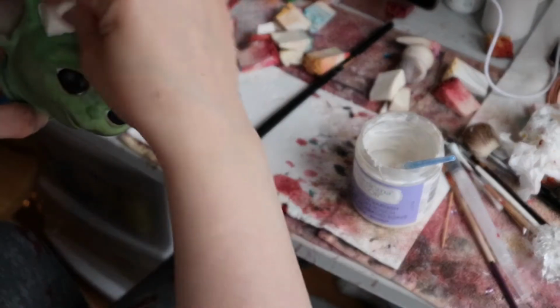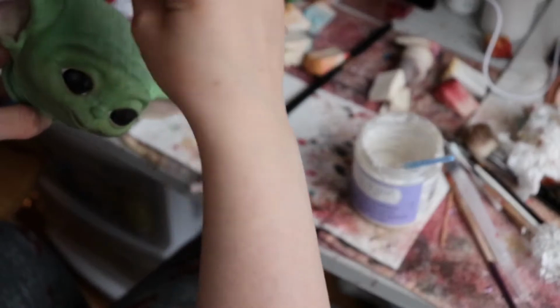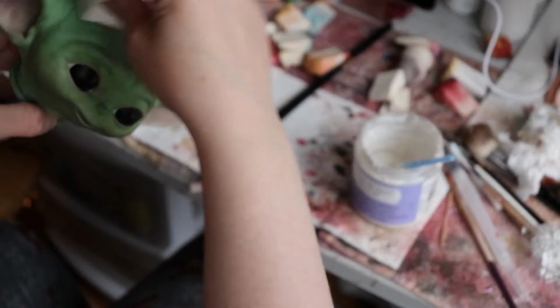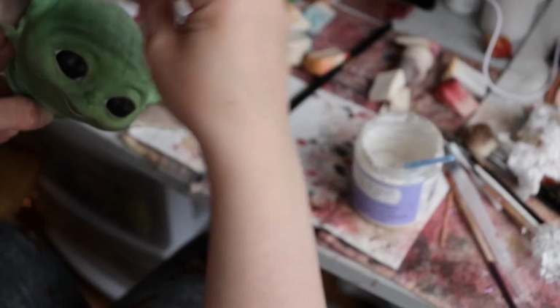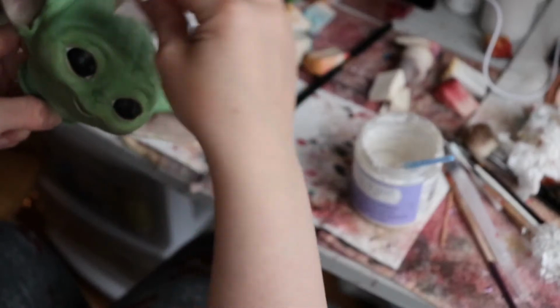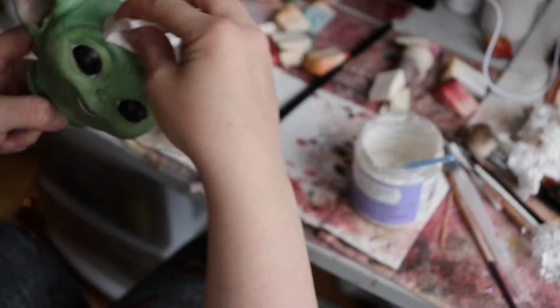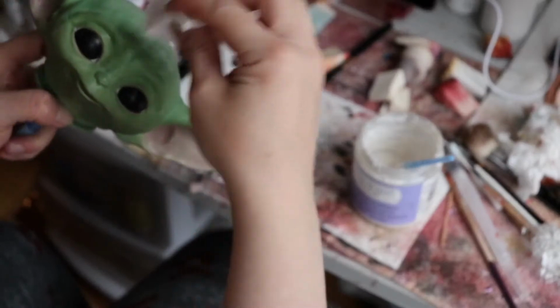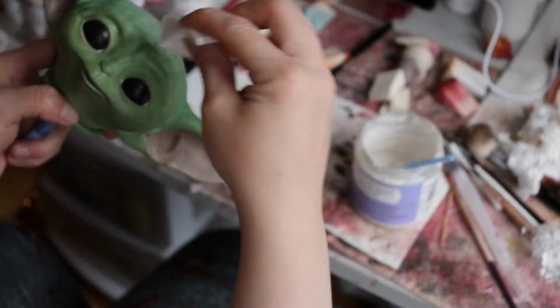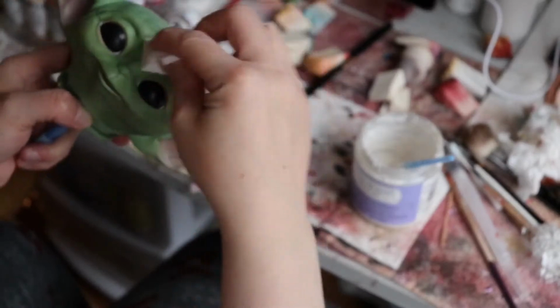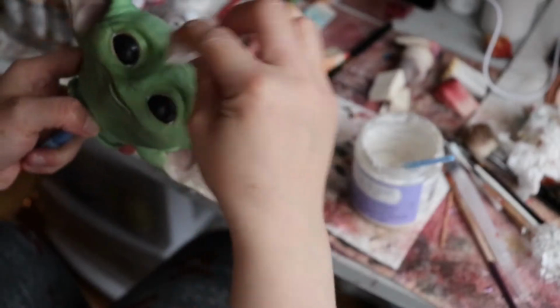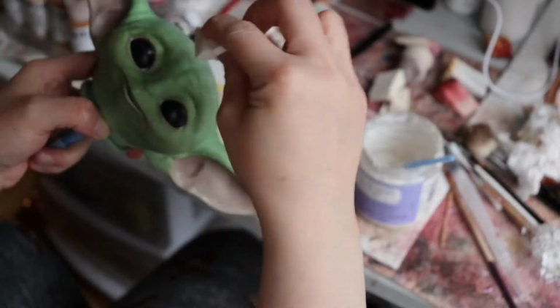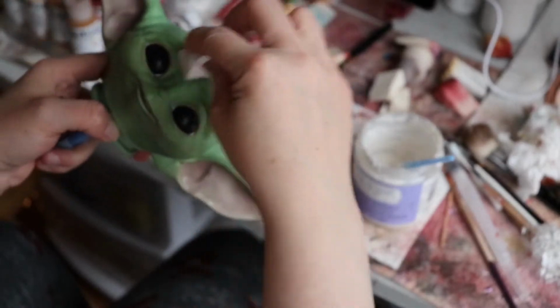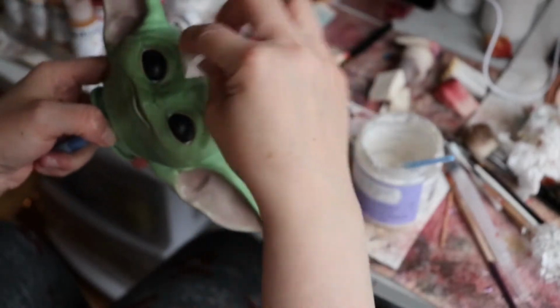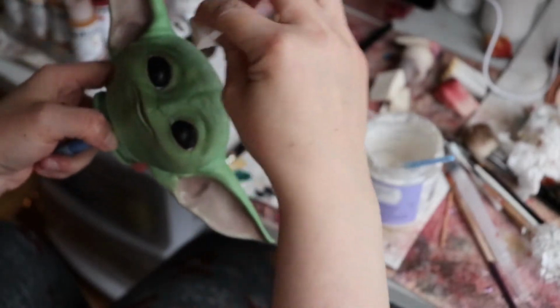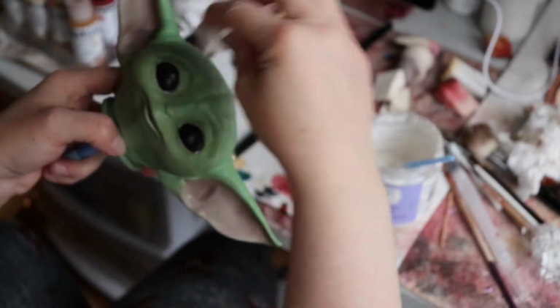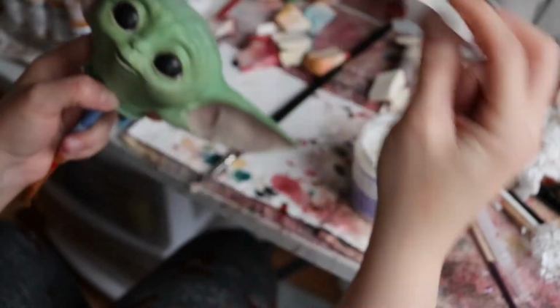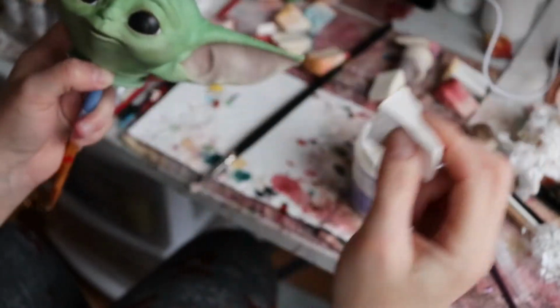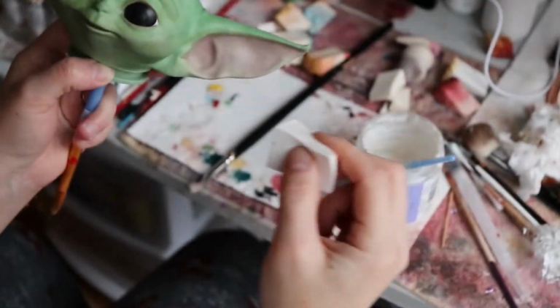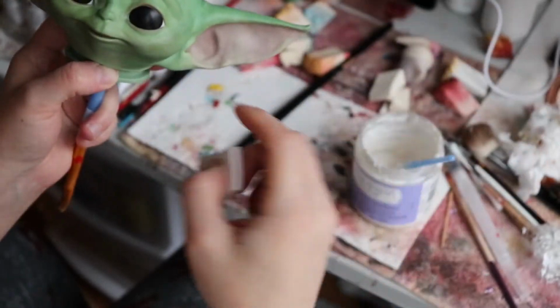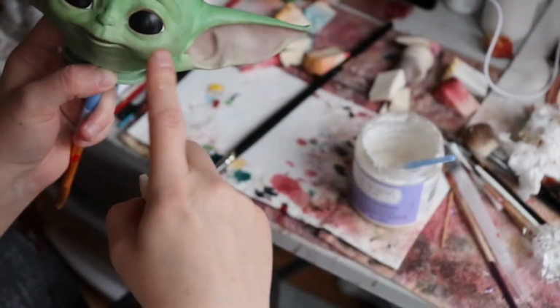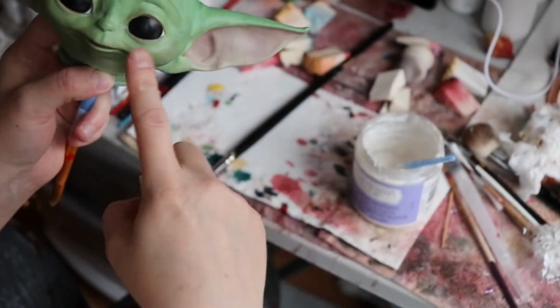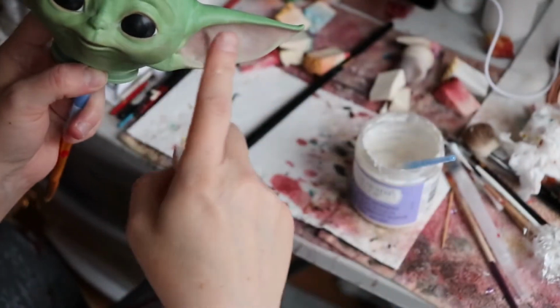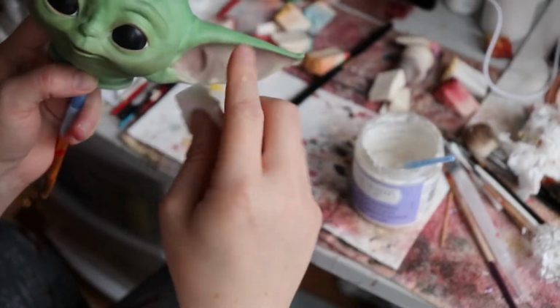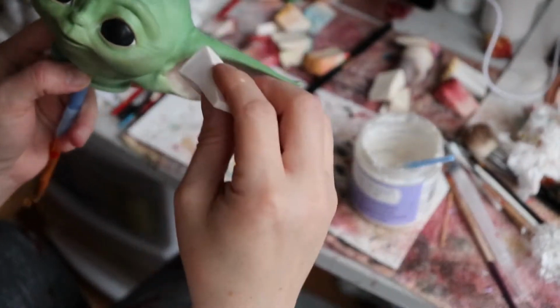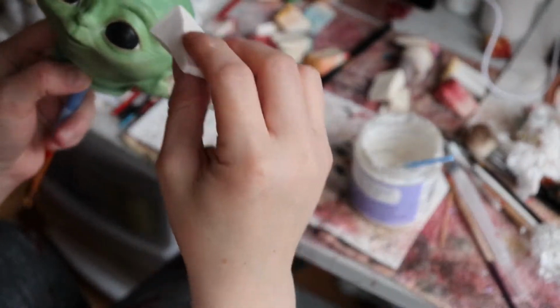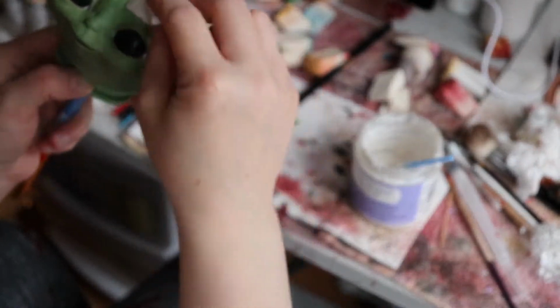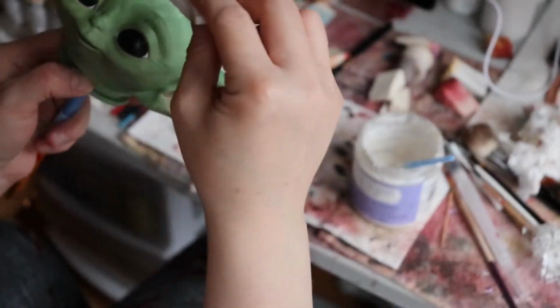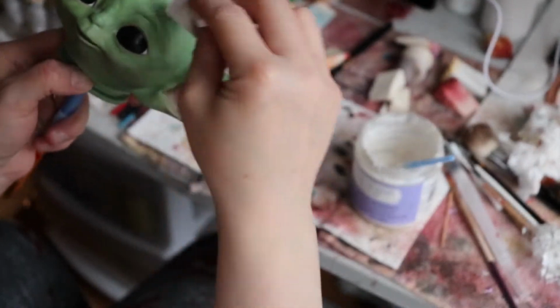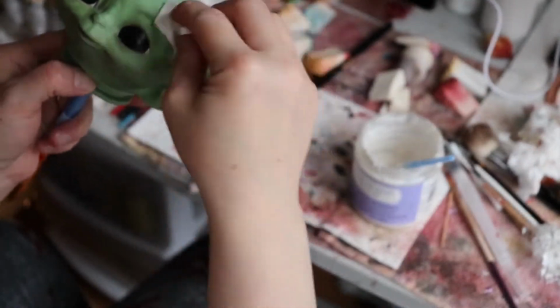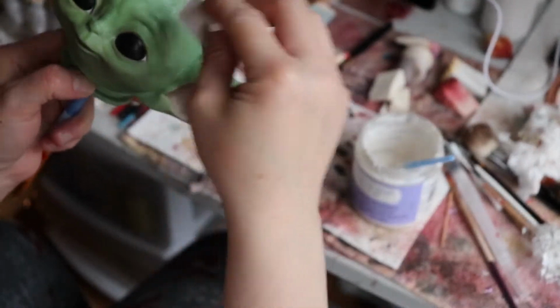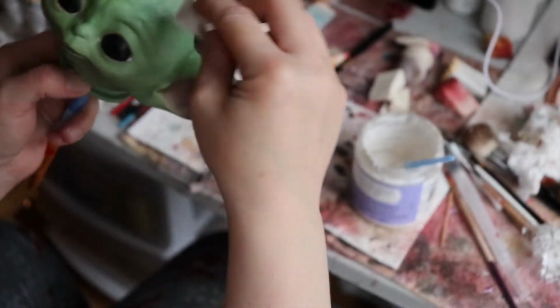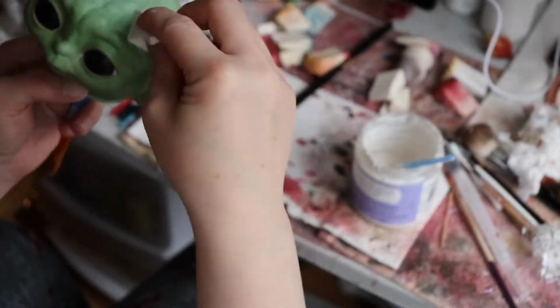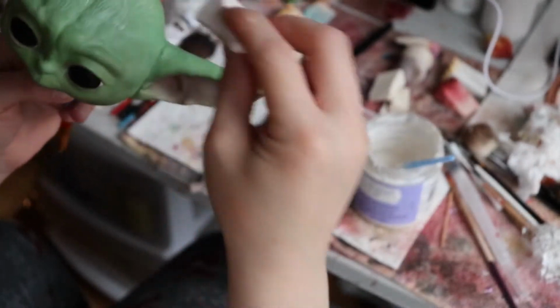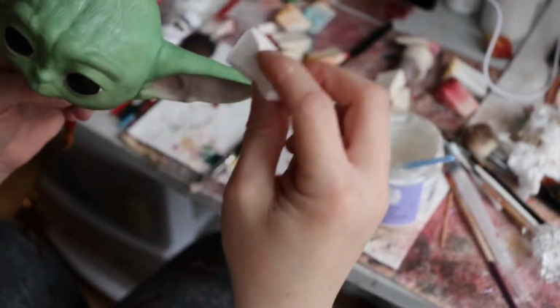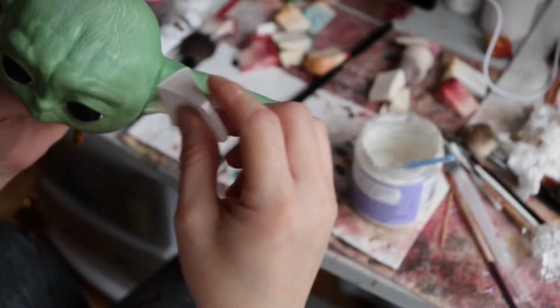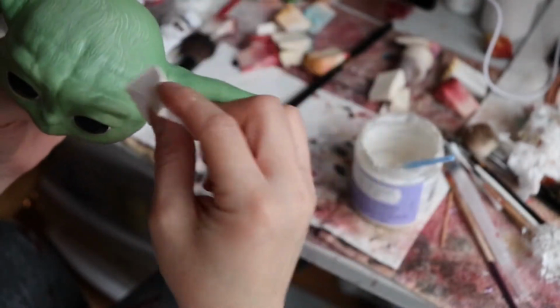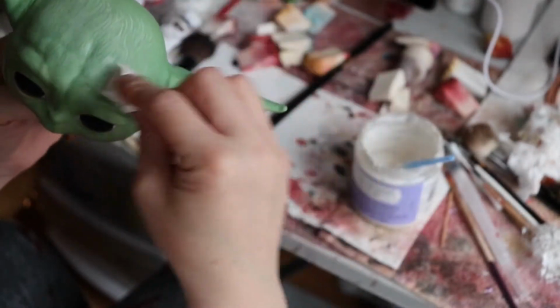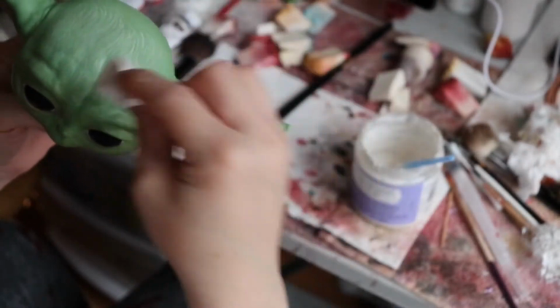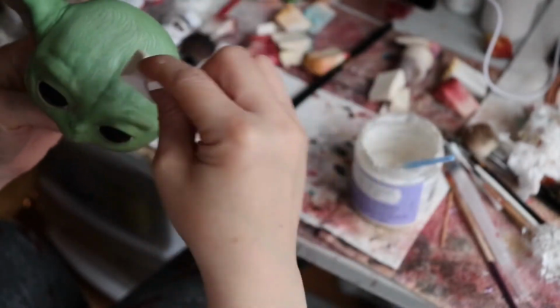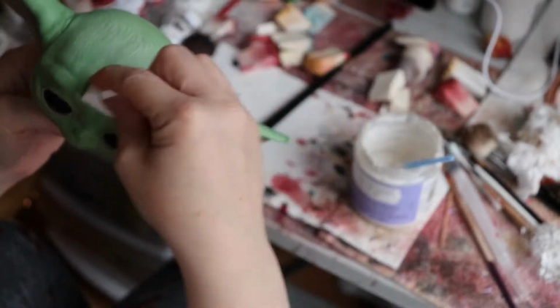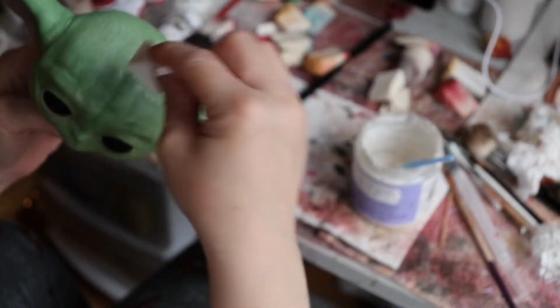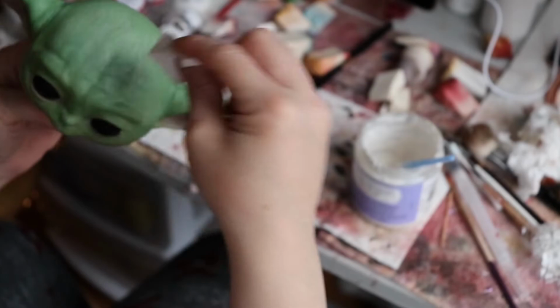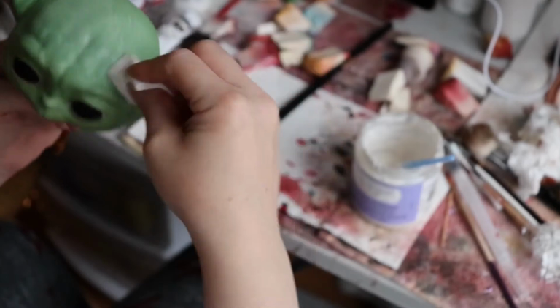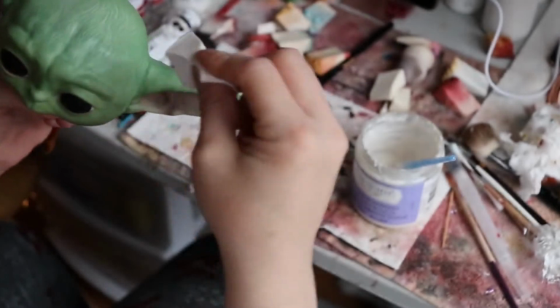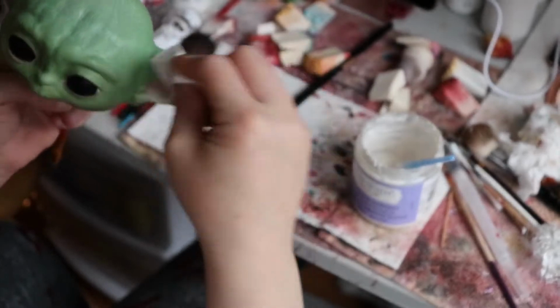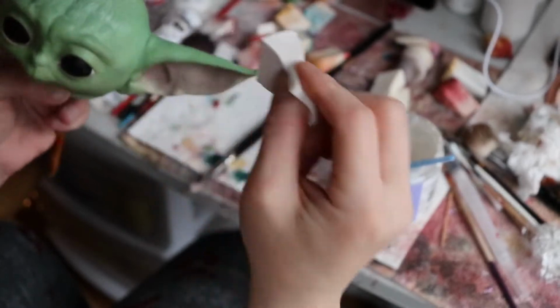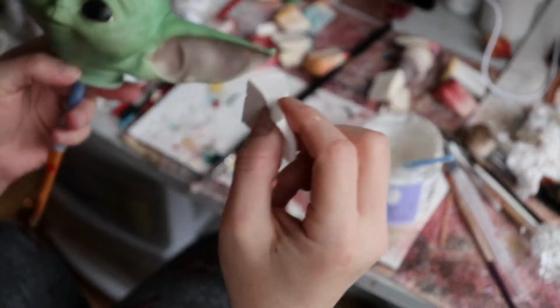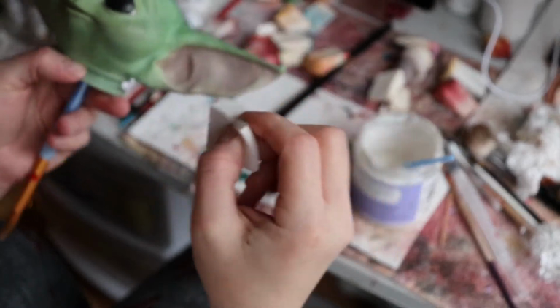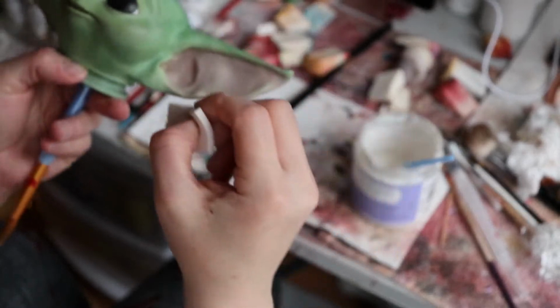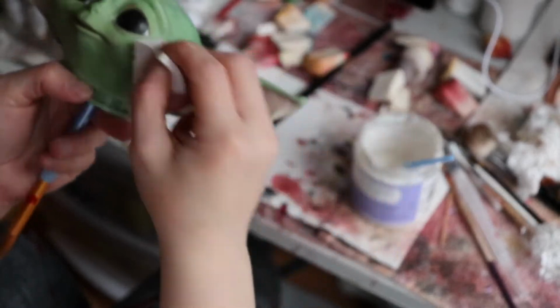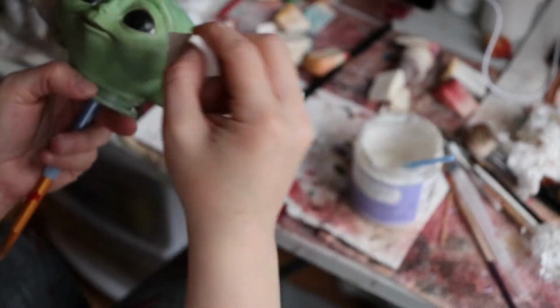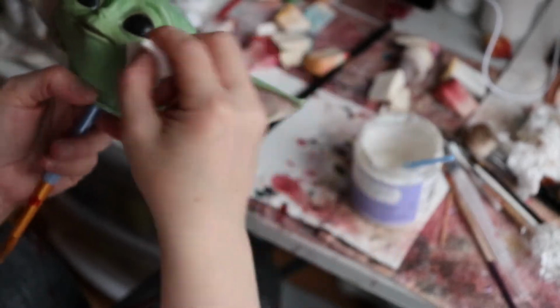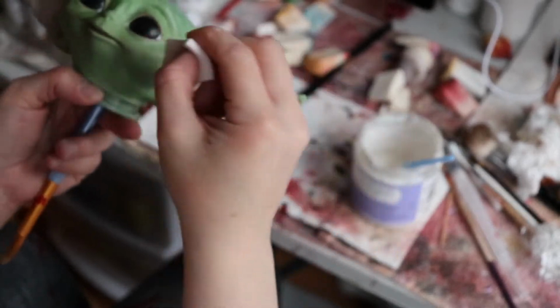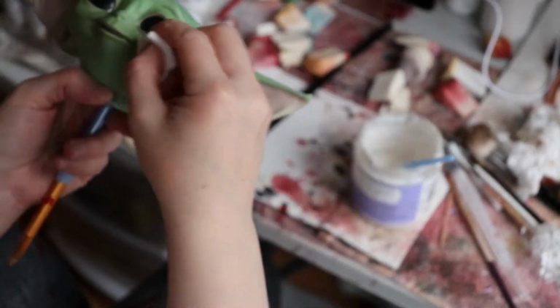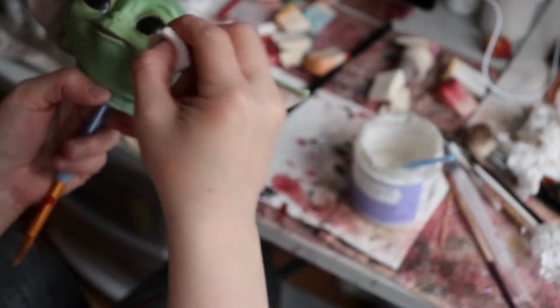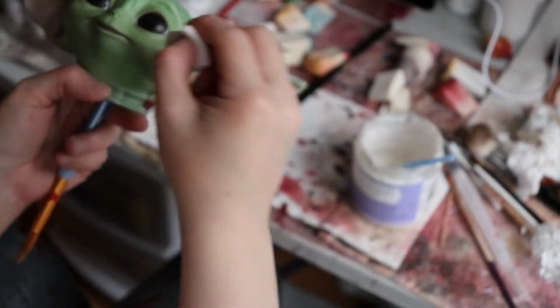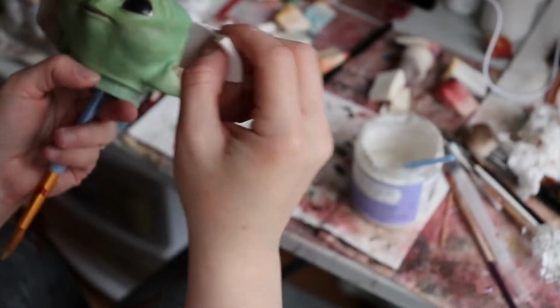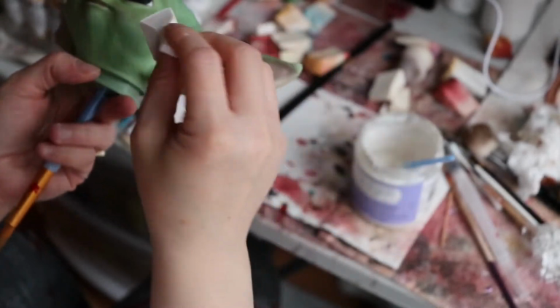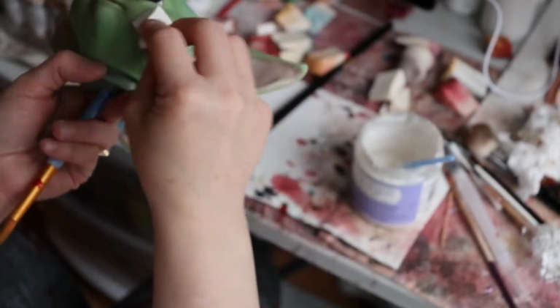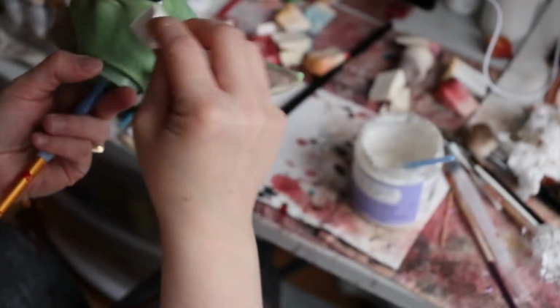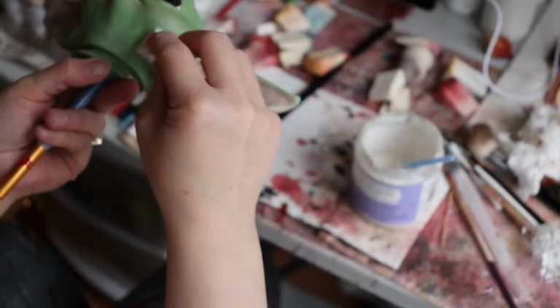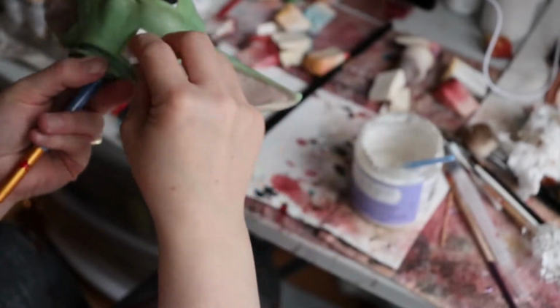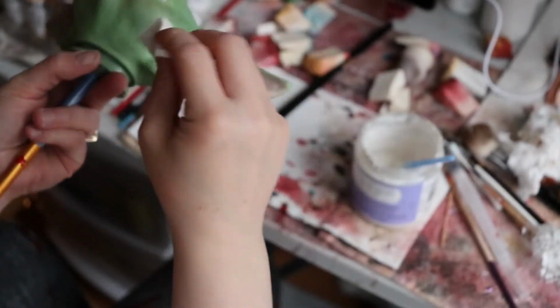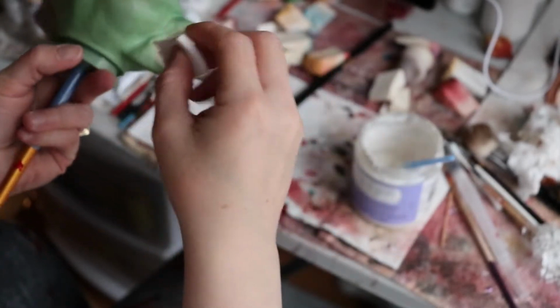And I'm like, no! Because I really don't want to have to paint eyes. I've tried it with a doll before.